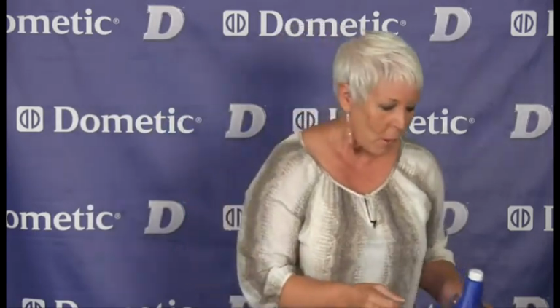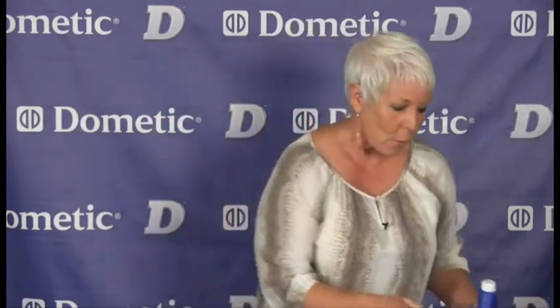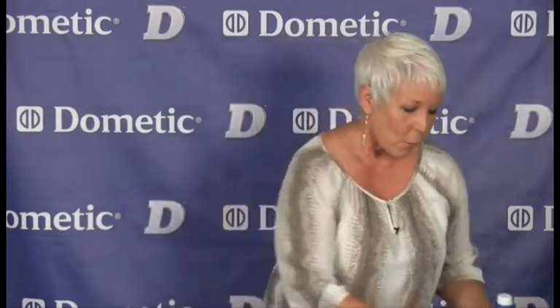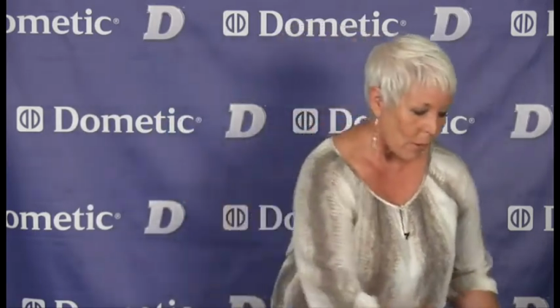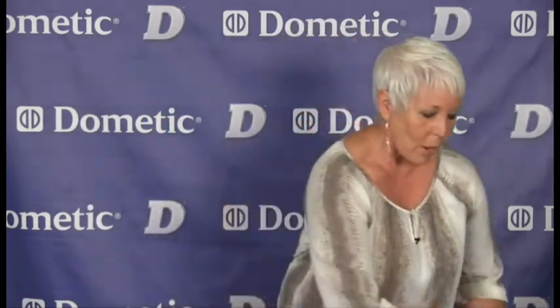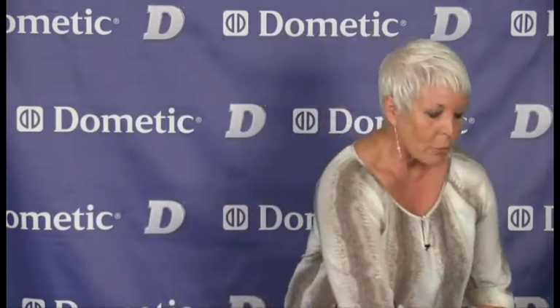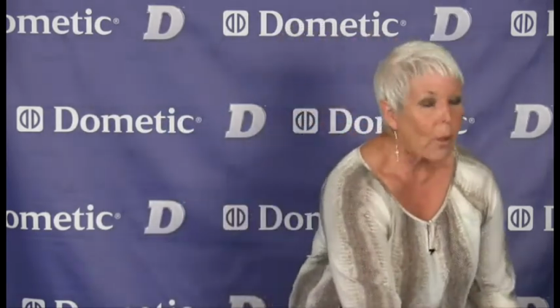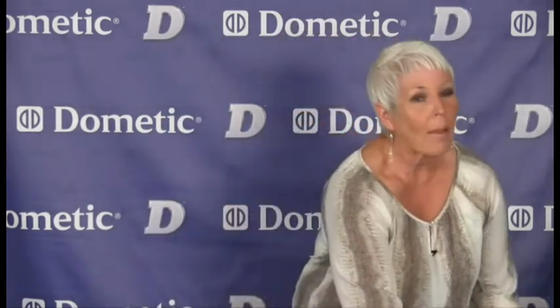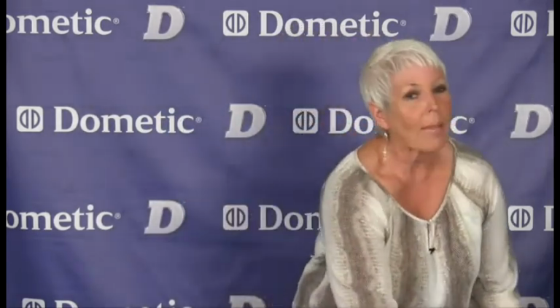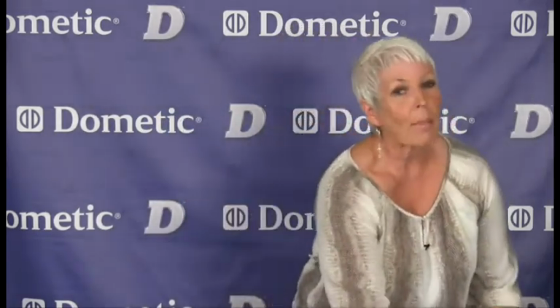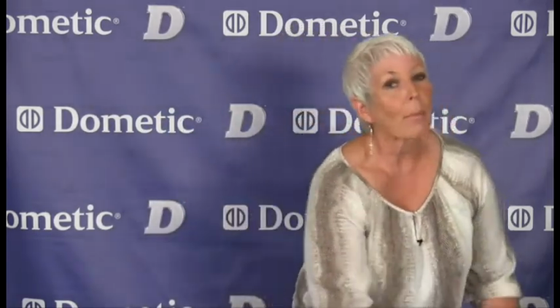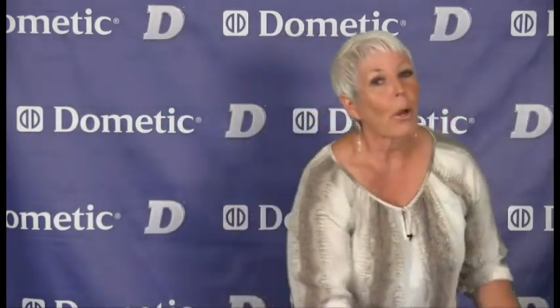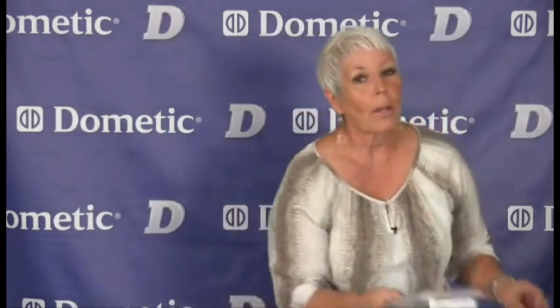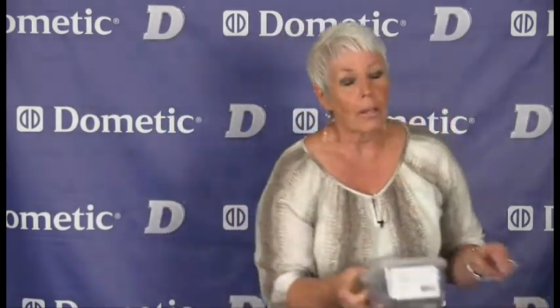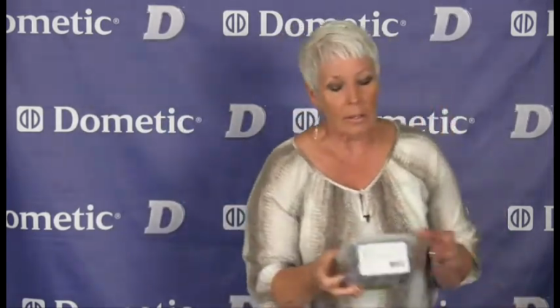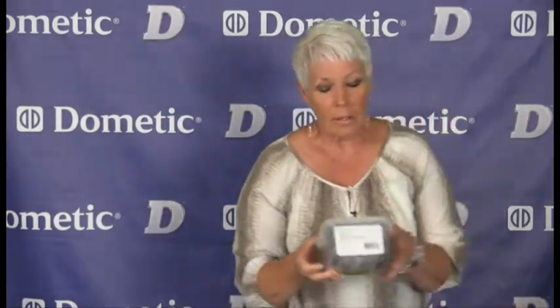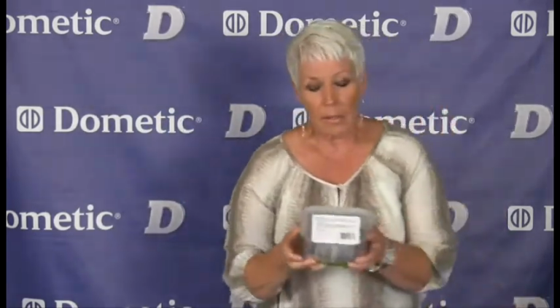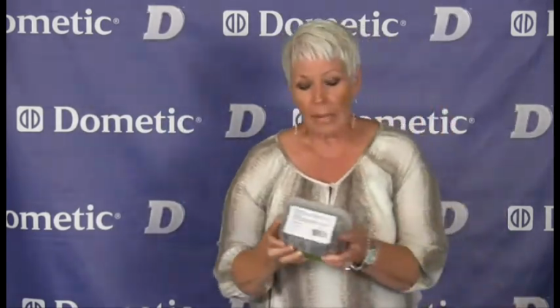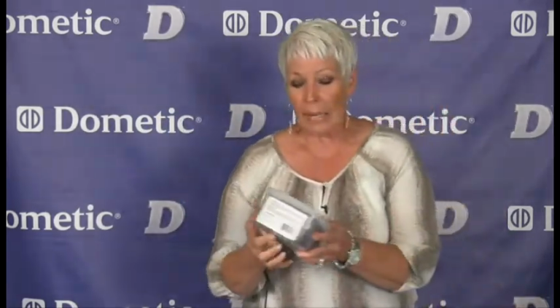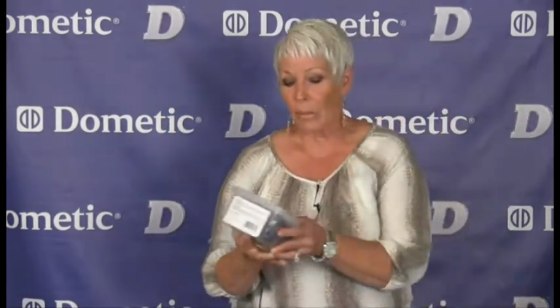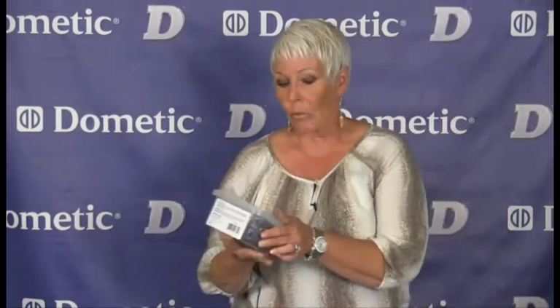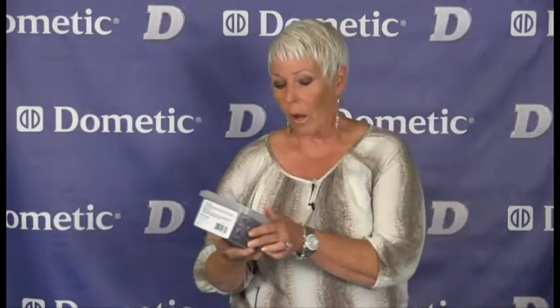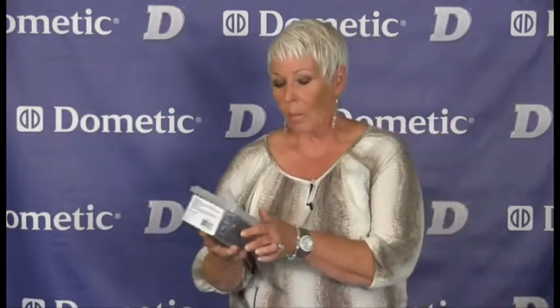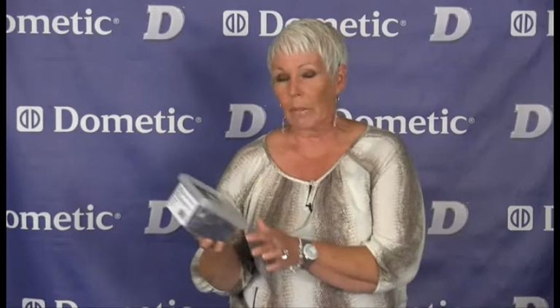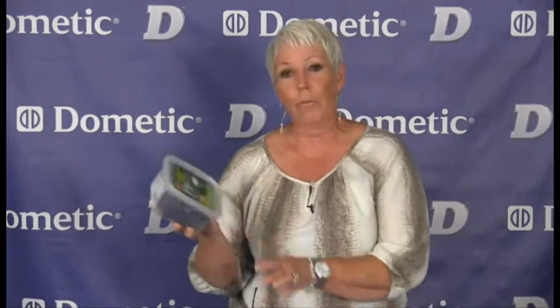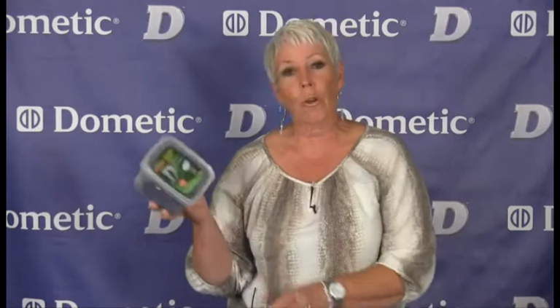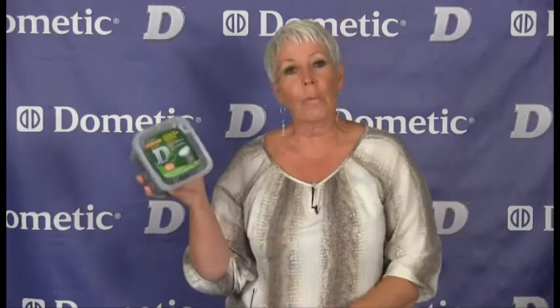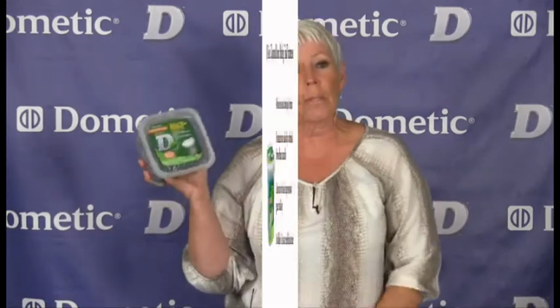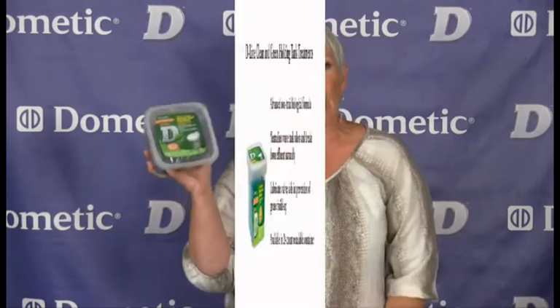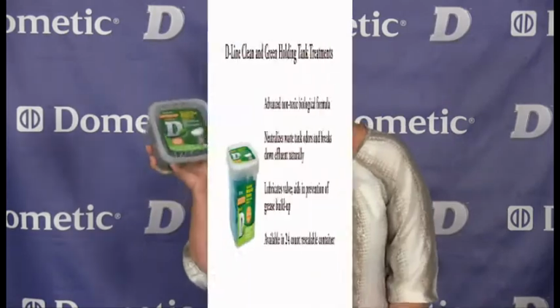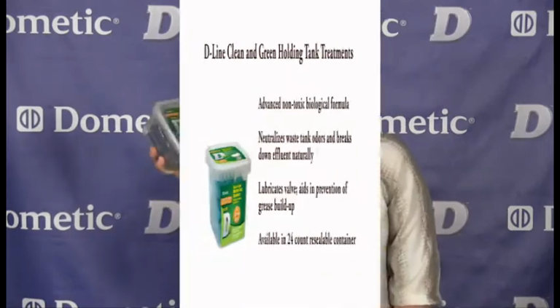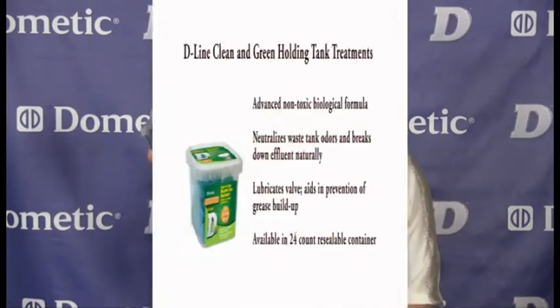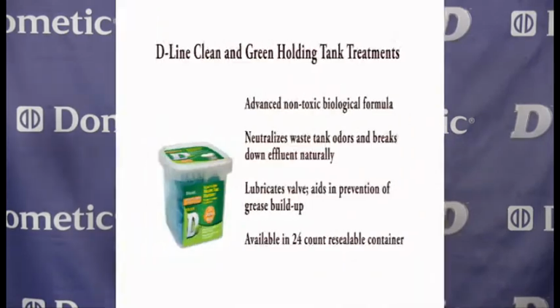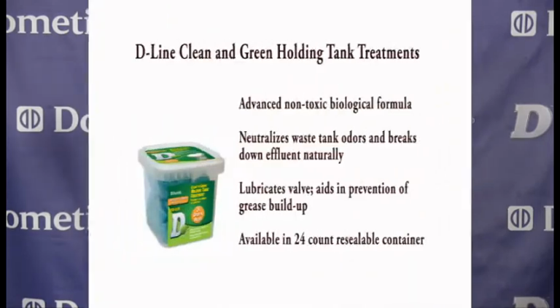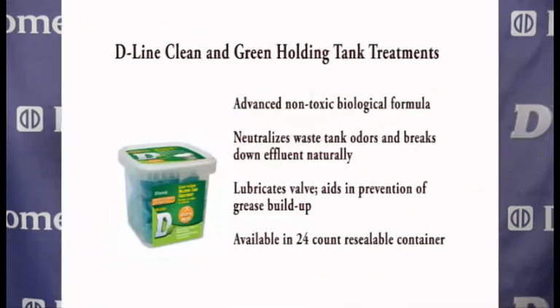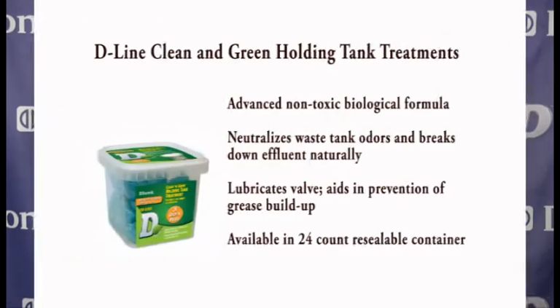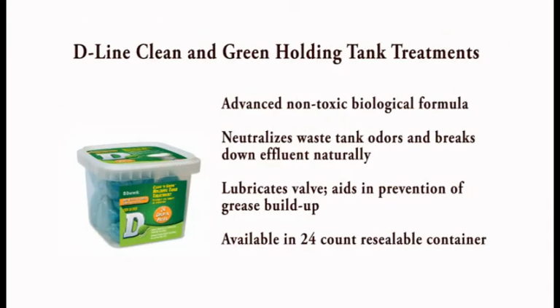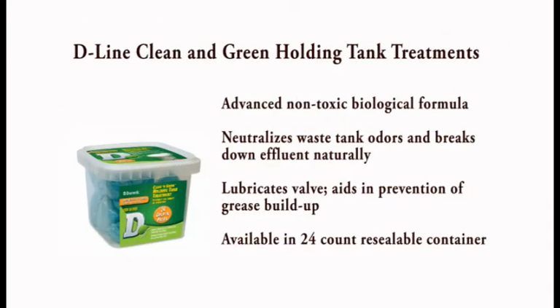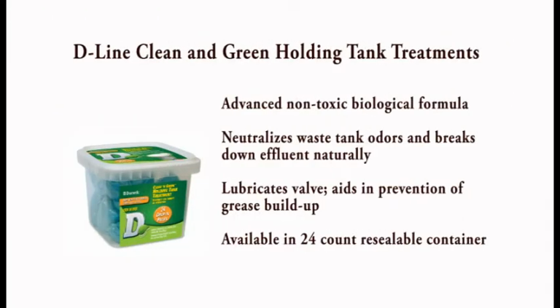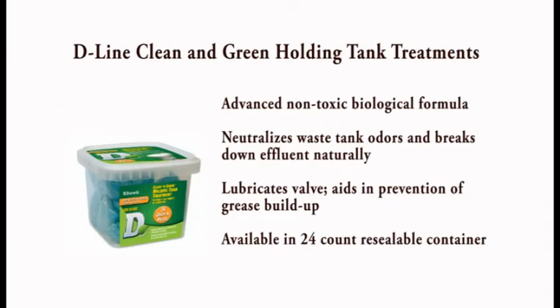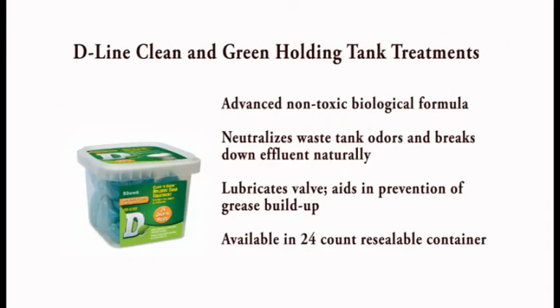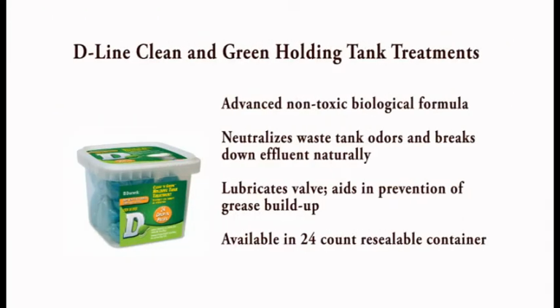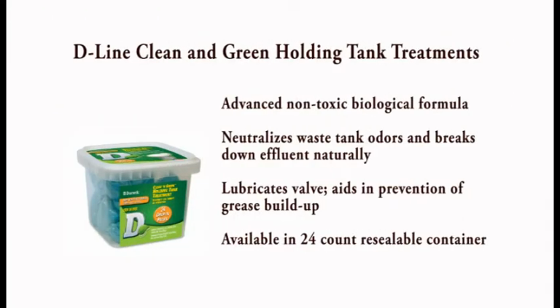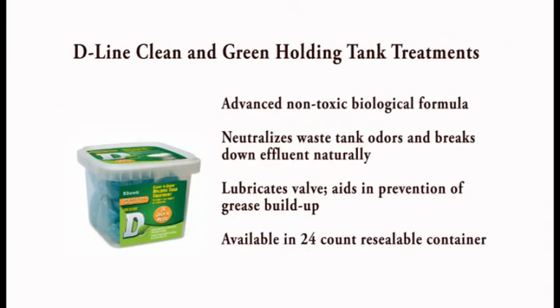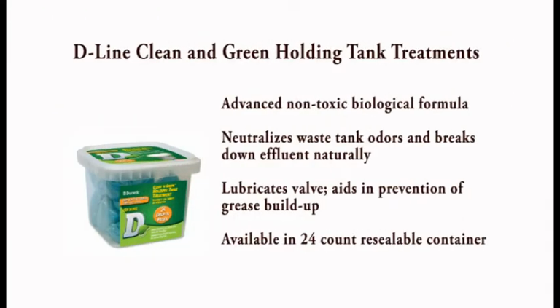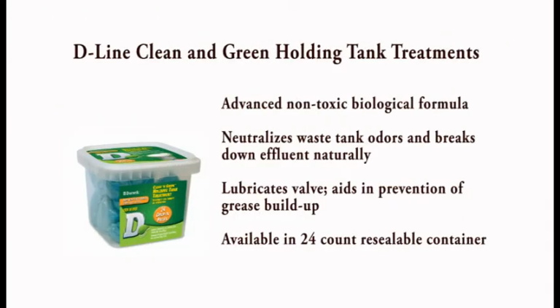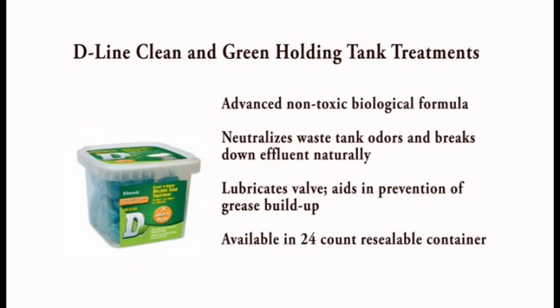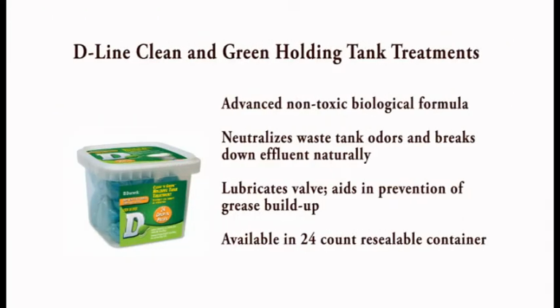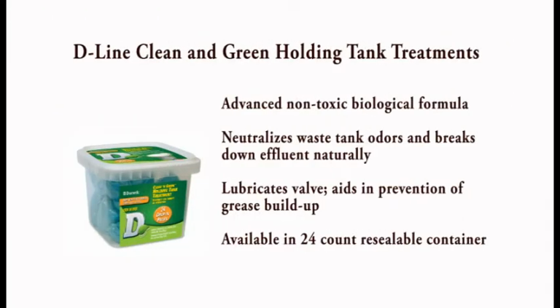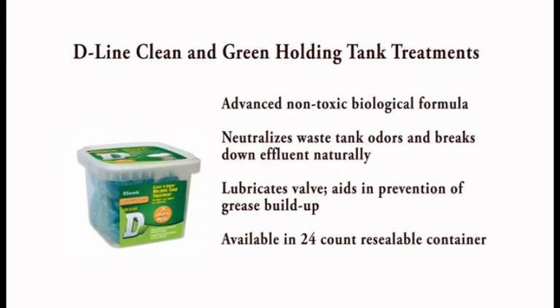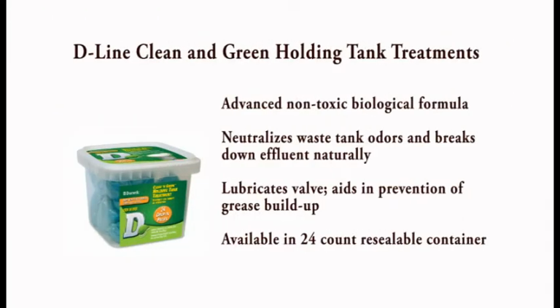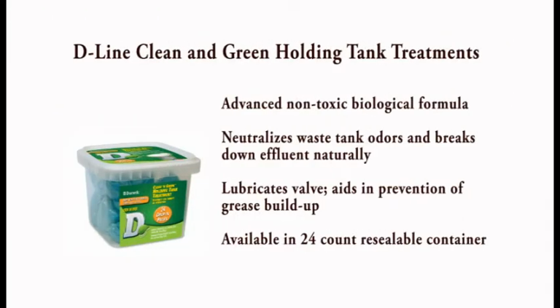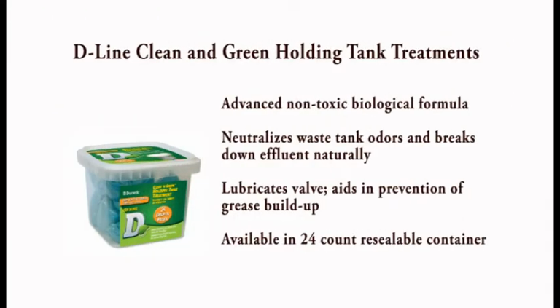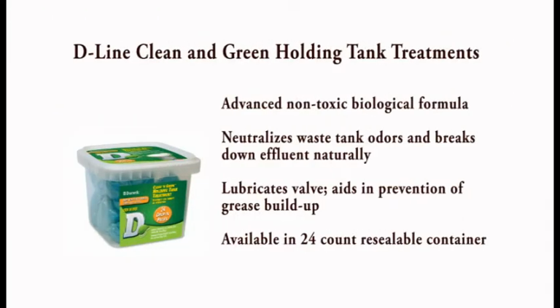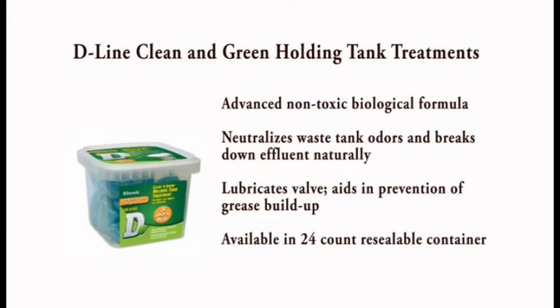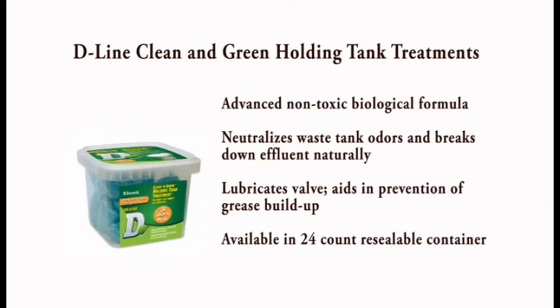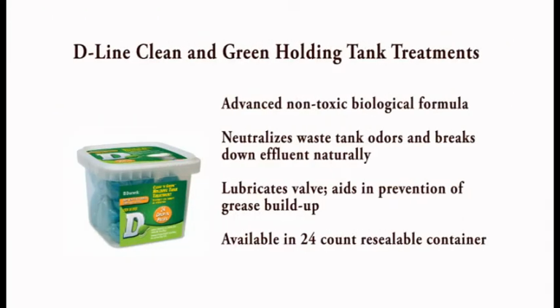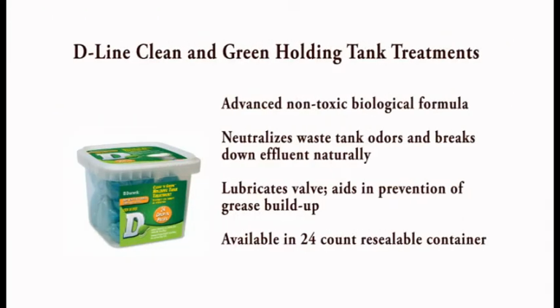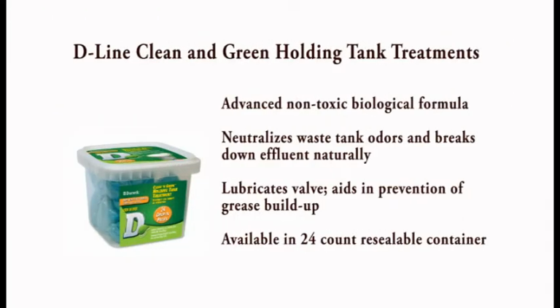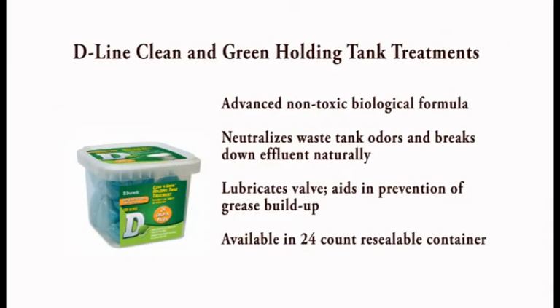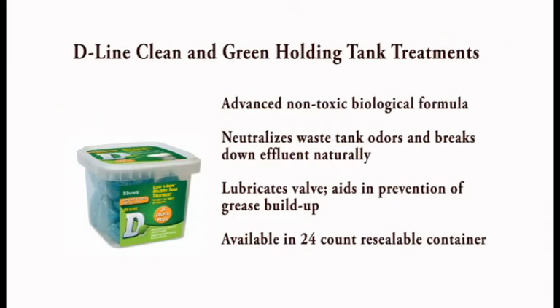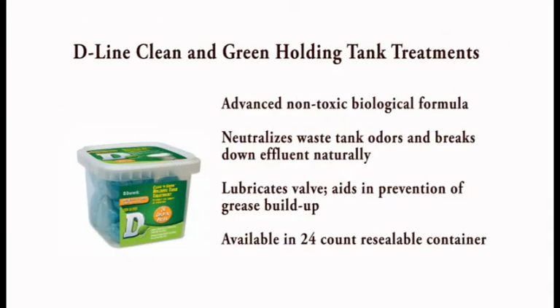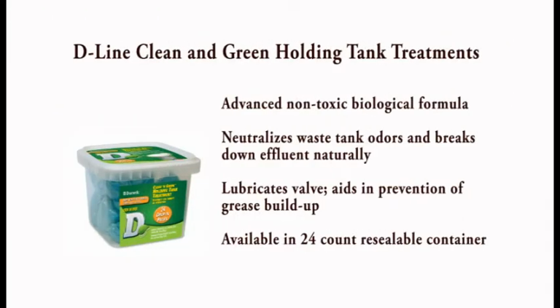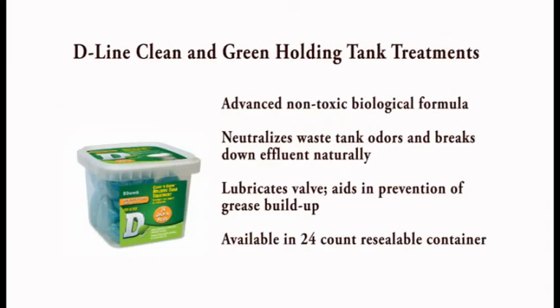We also have the Clean and Green product in drop-in form. It comes in a 24 pack reusable, recyclable container.